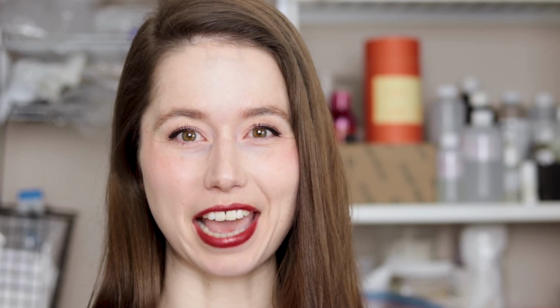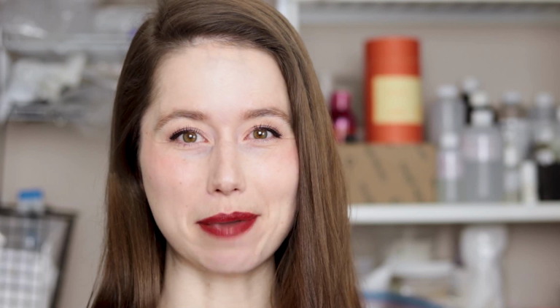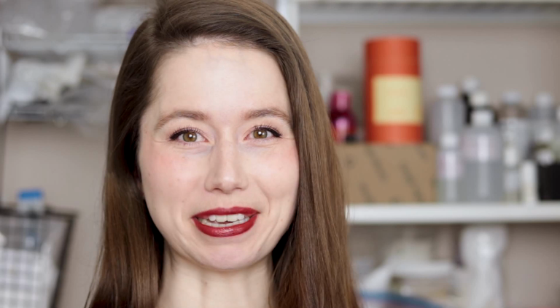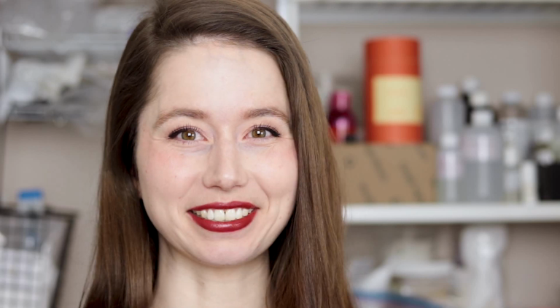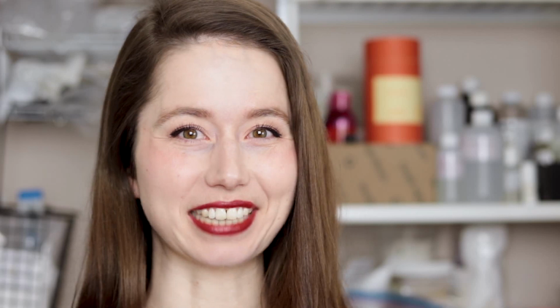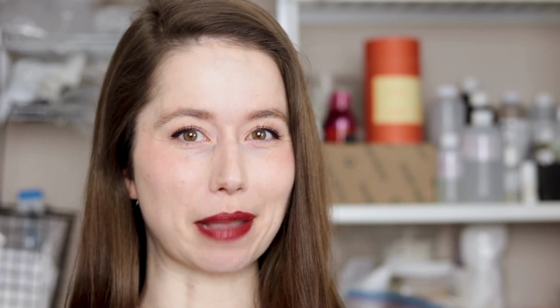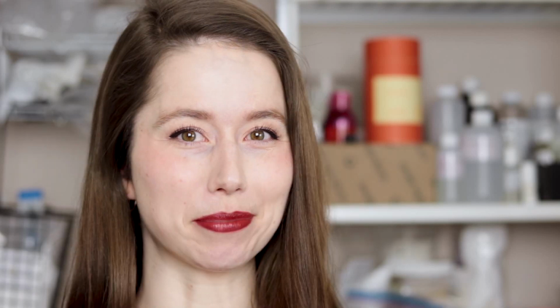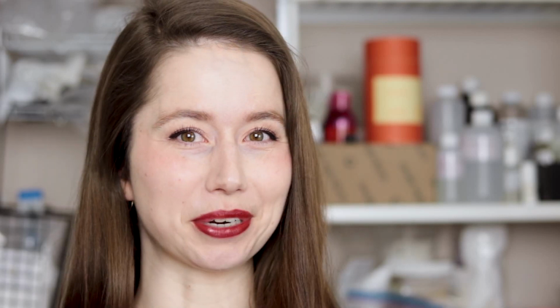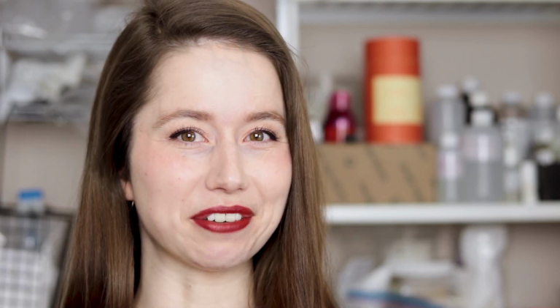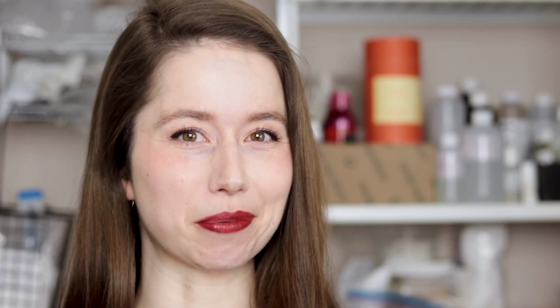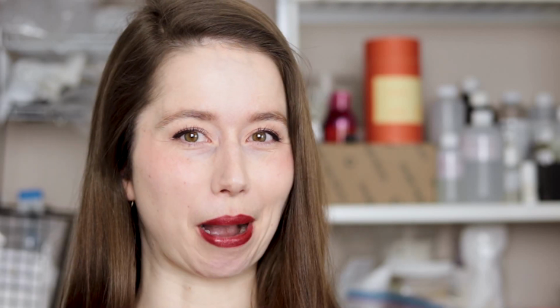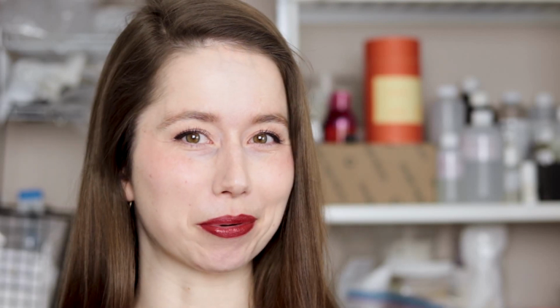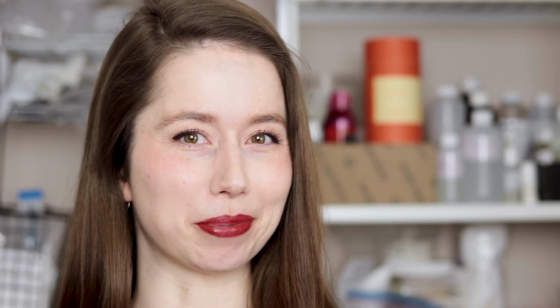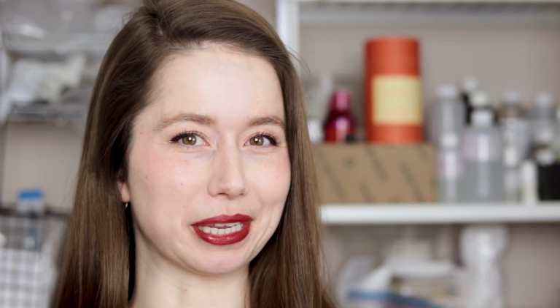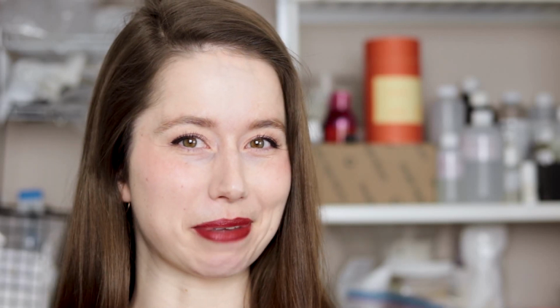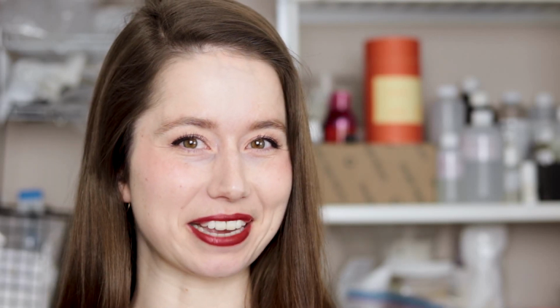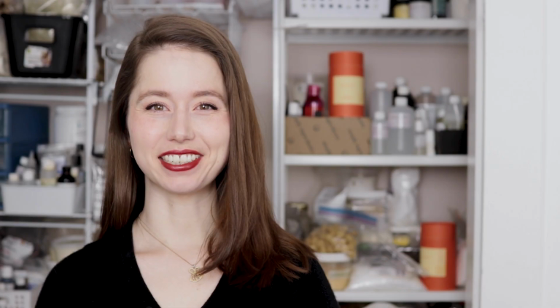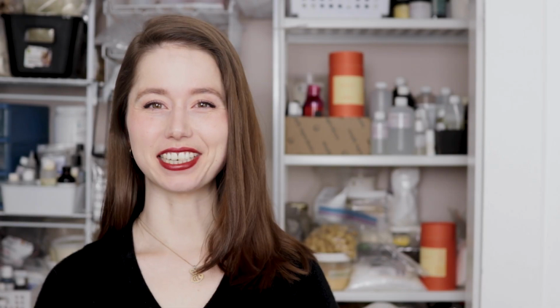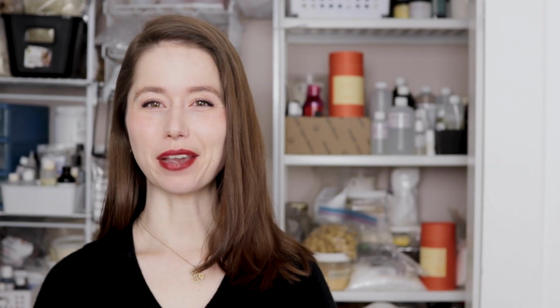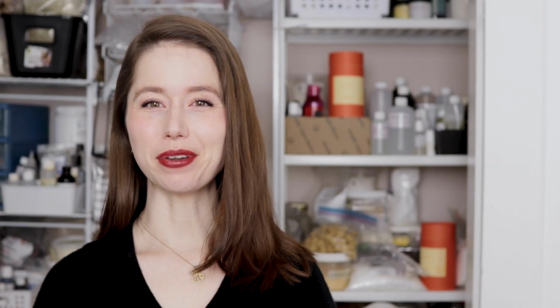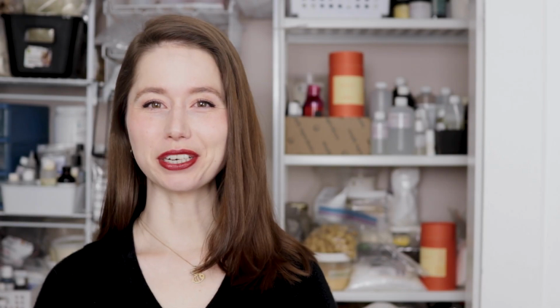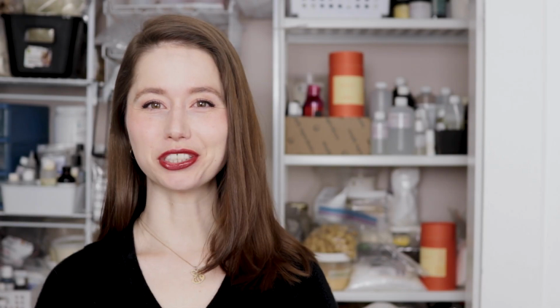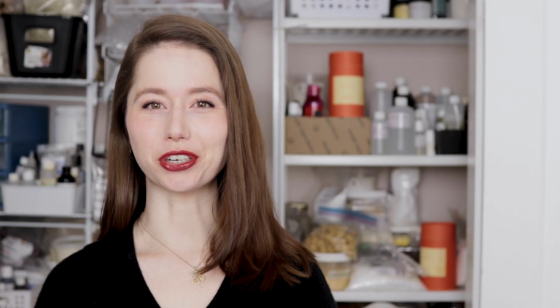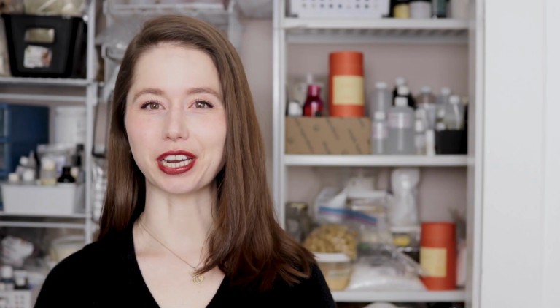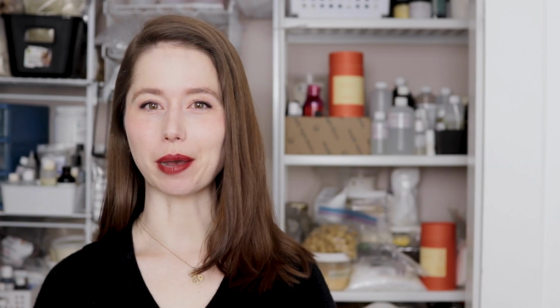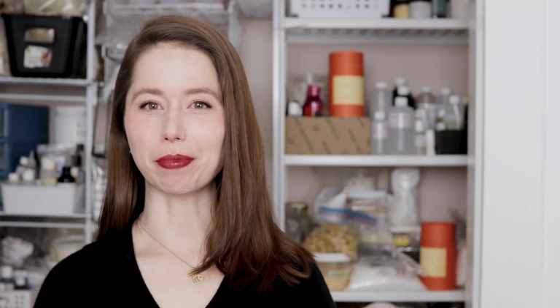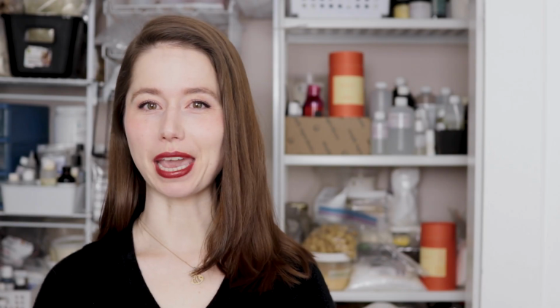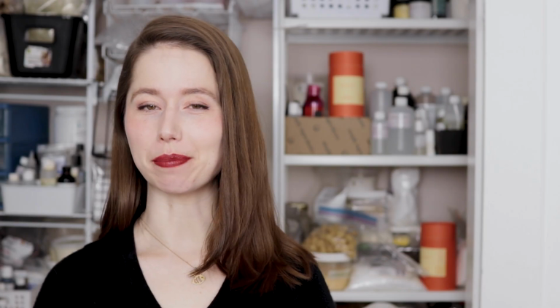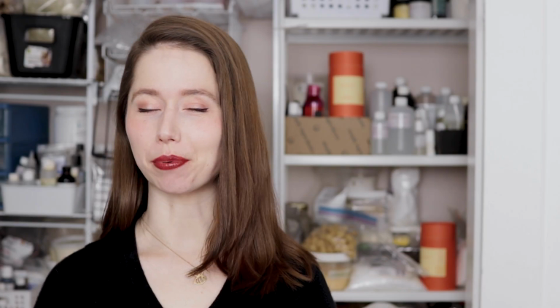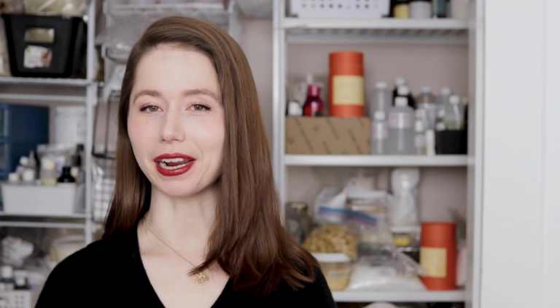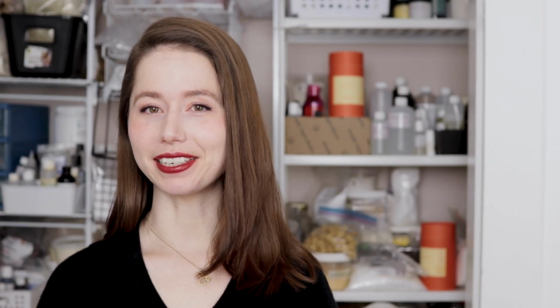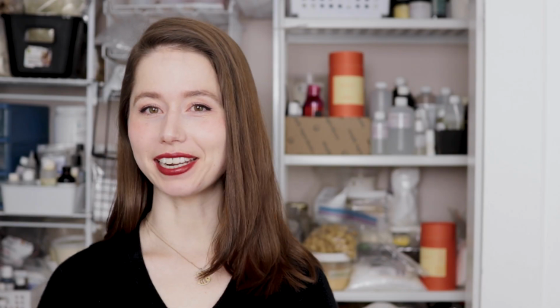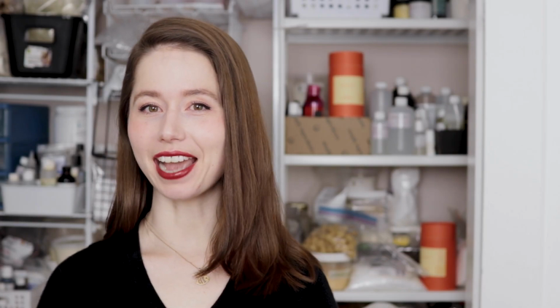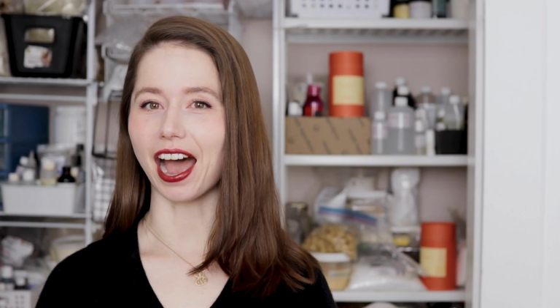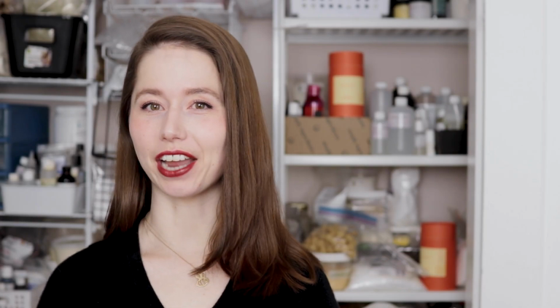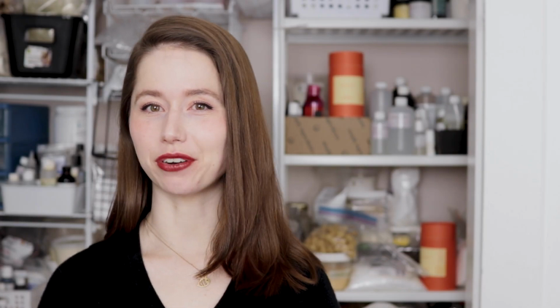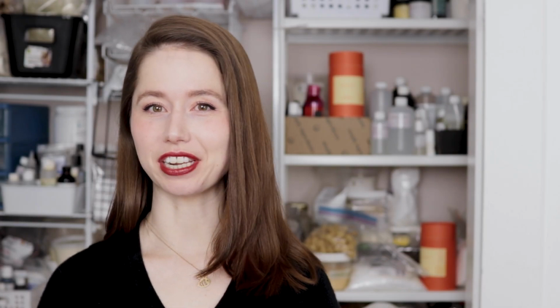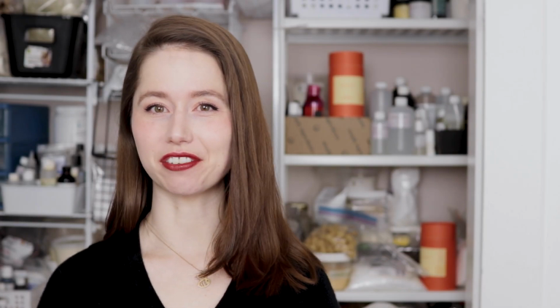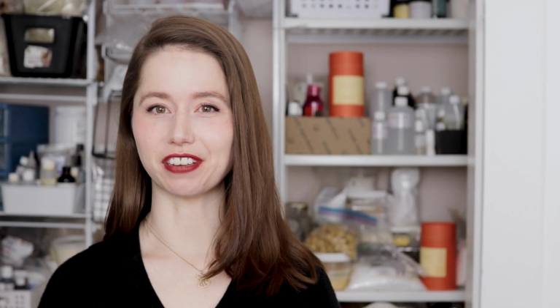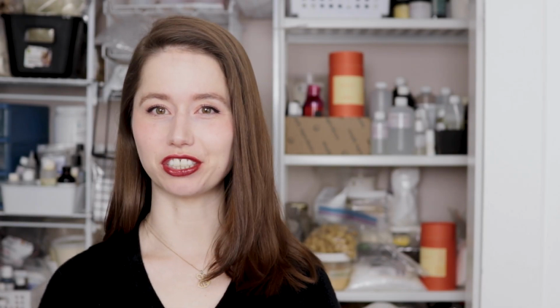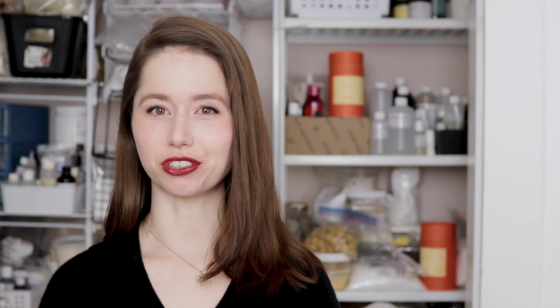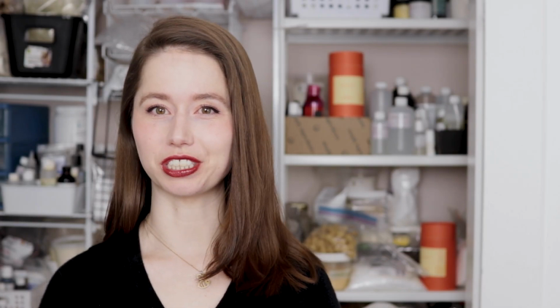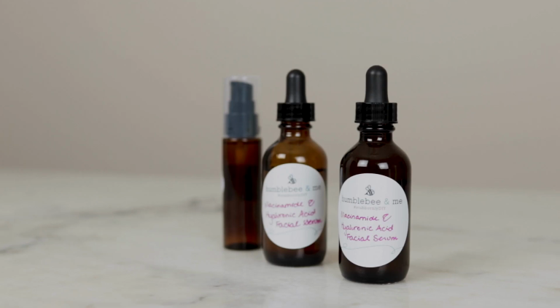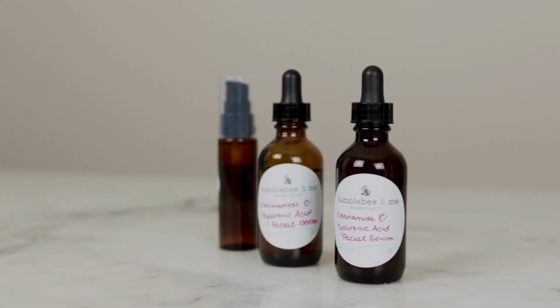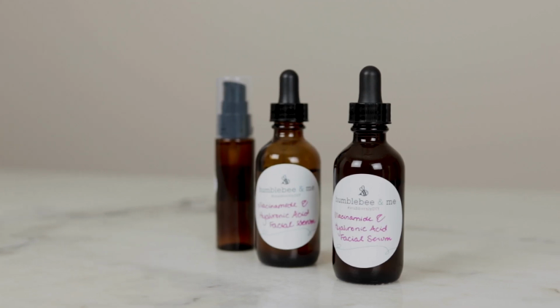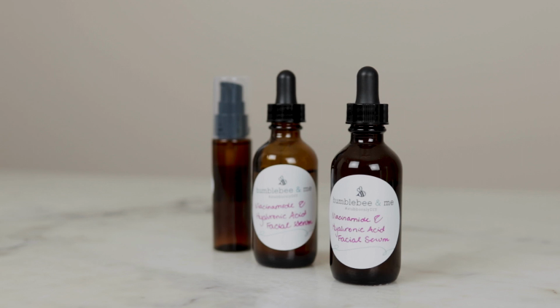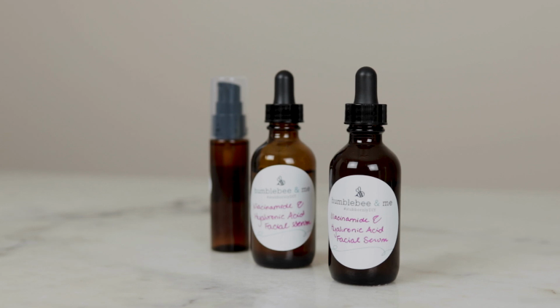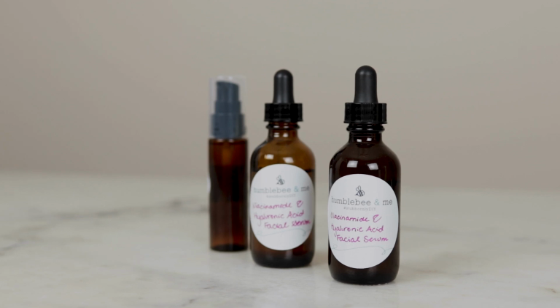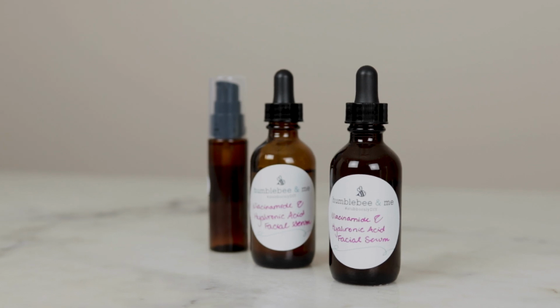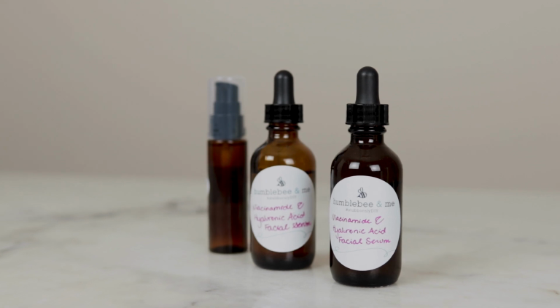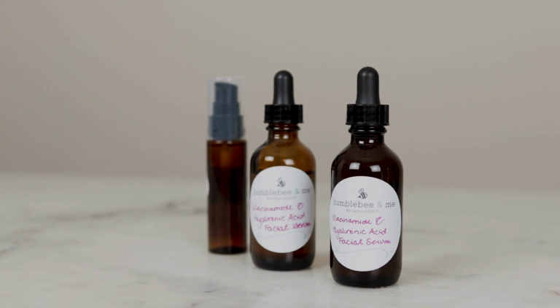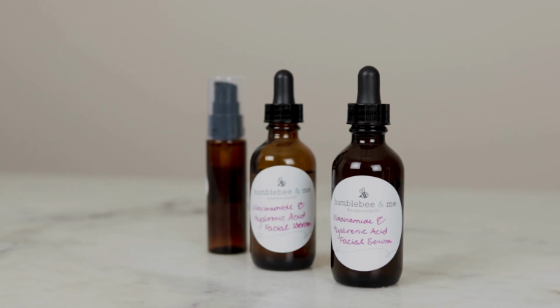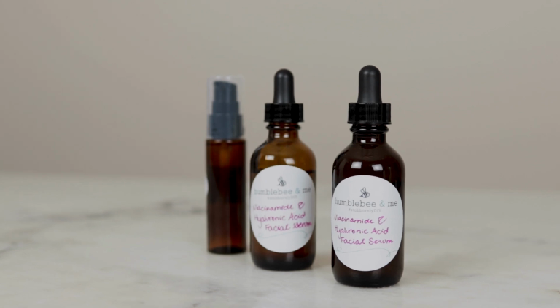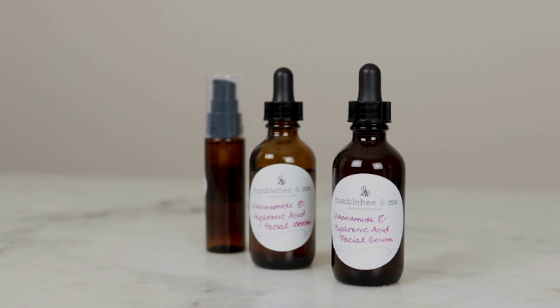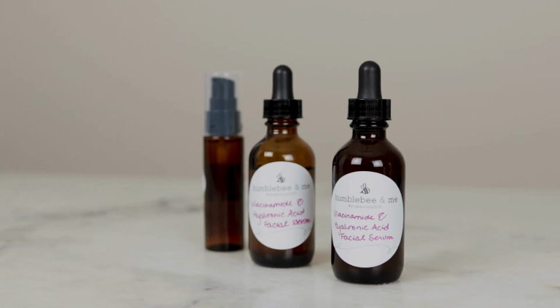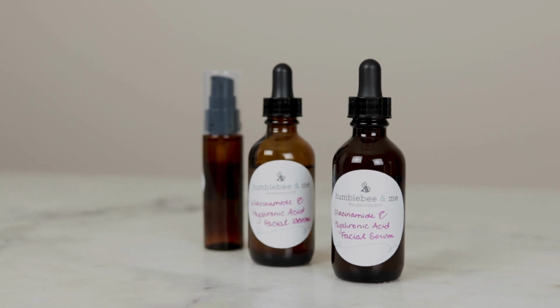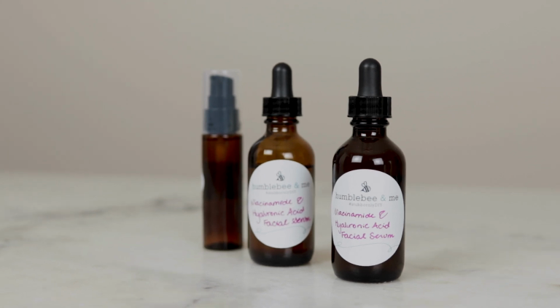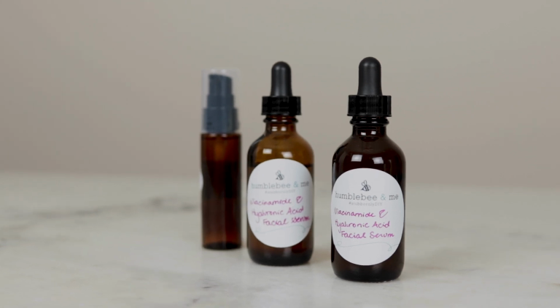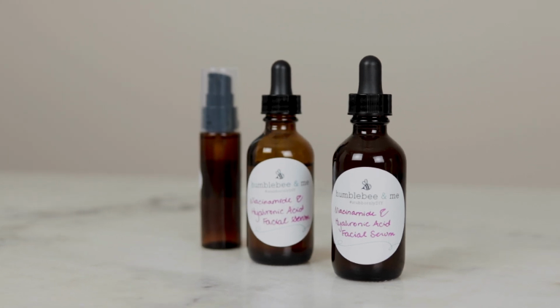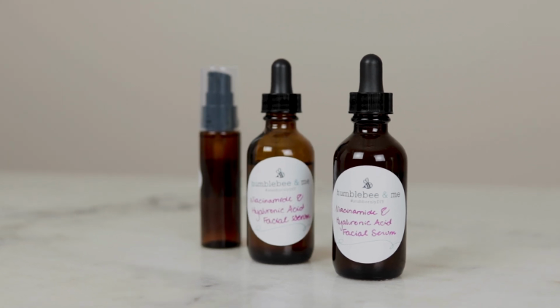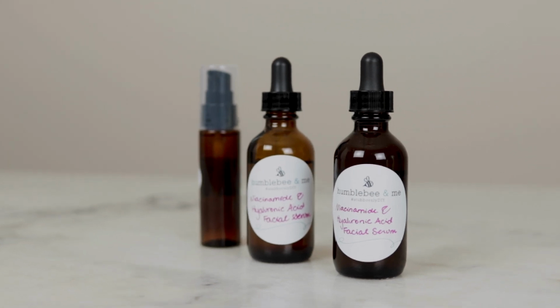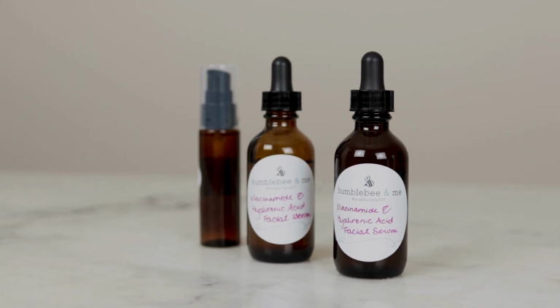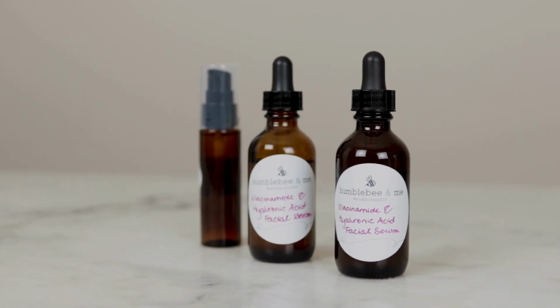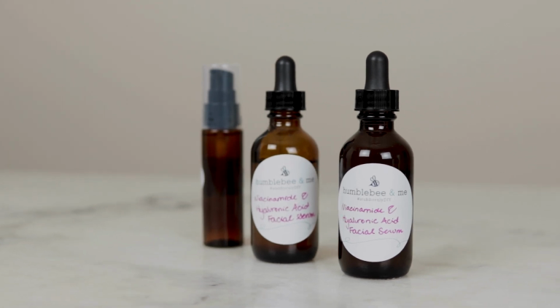Hey bees, I'm Marie from Humble Bee and Me. Today we are stirring up a brightening hydrating facial serum starring niacinamide and hyaluronic acid.